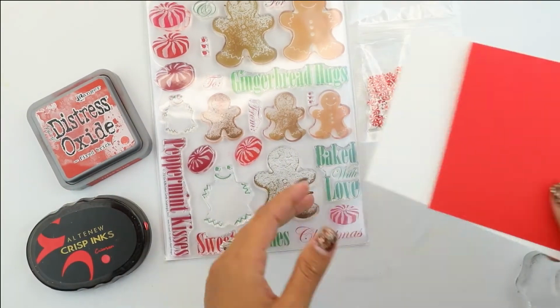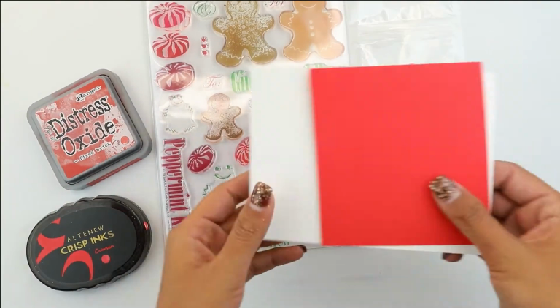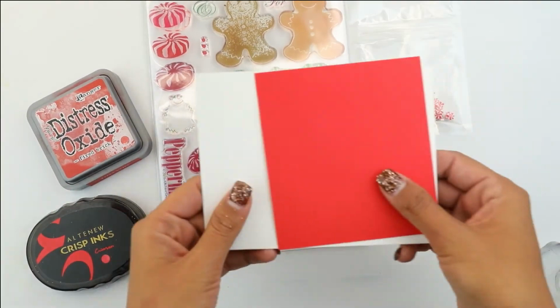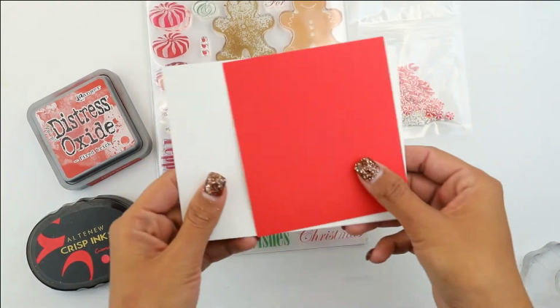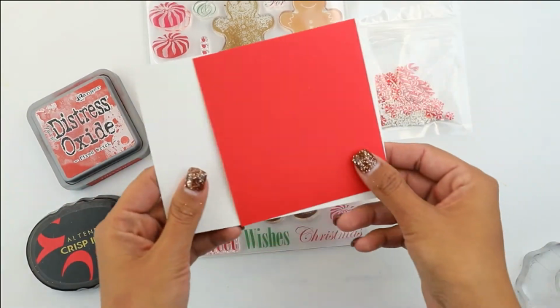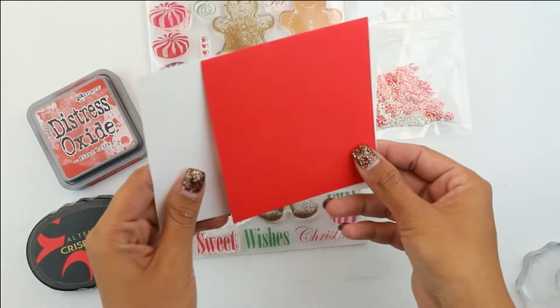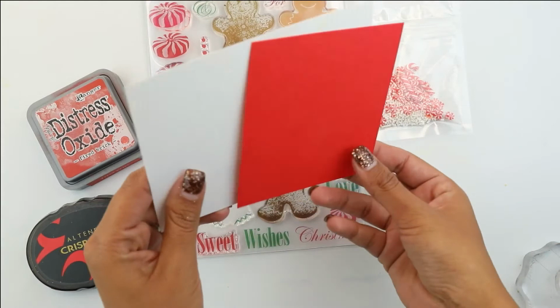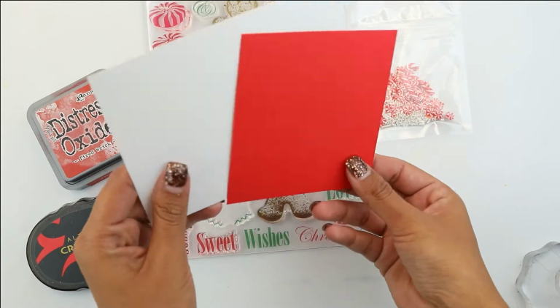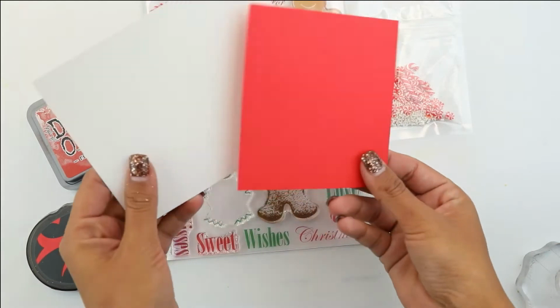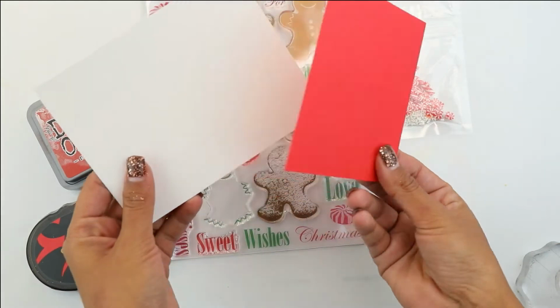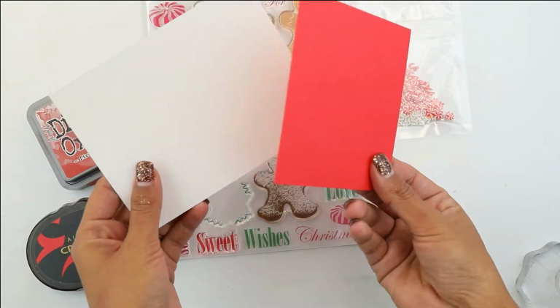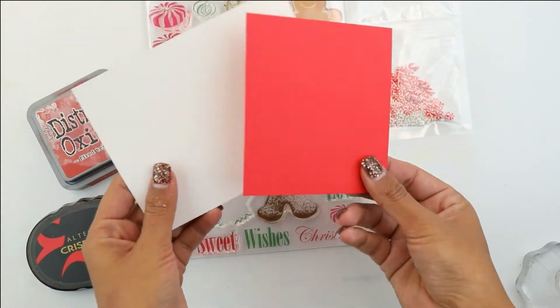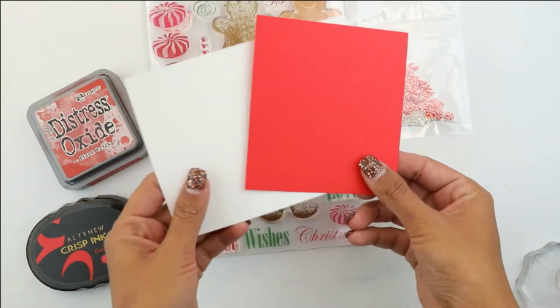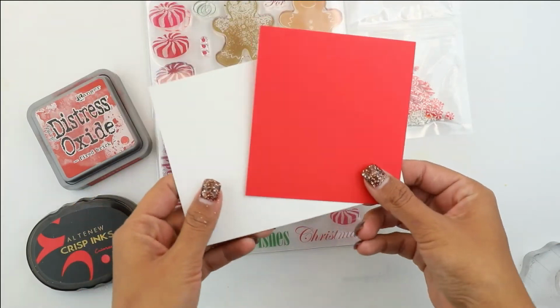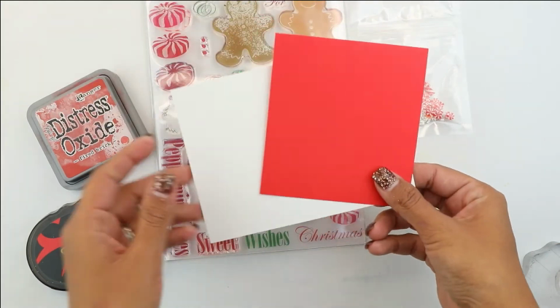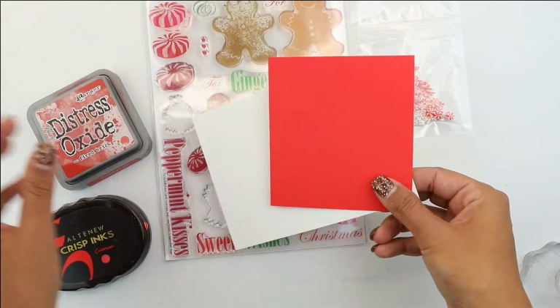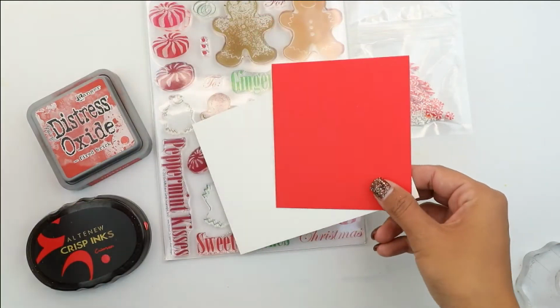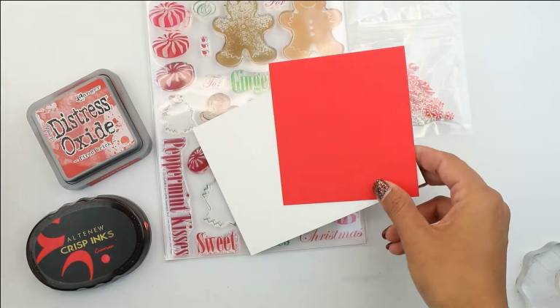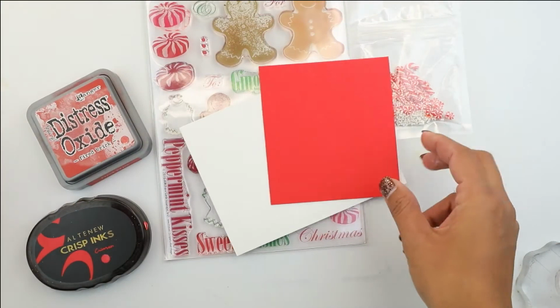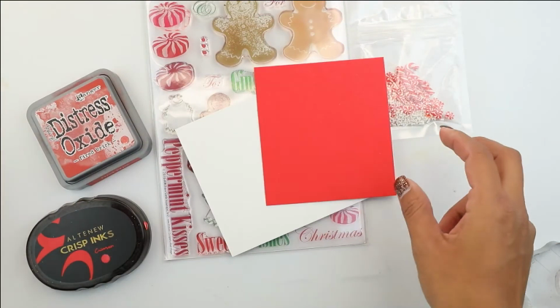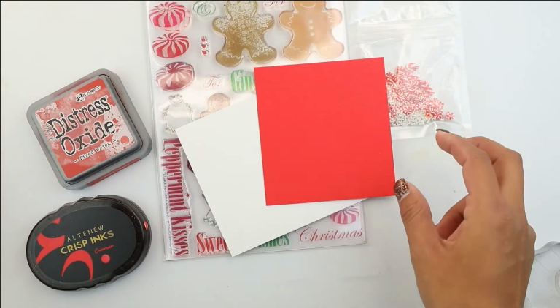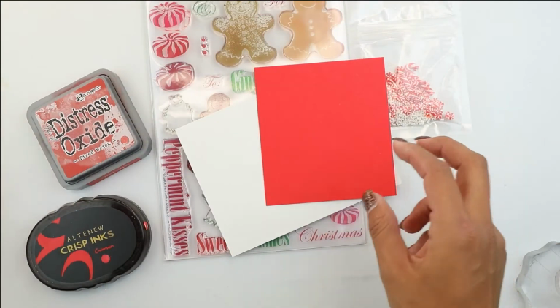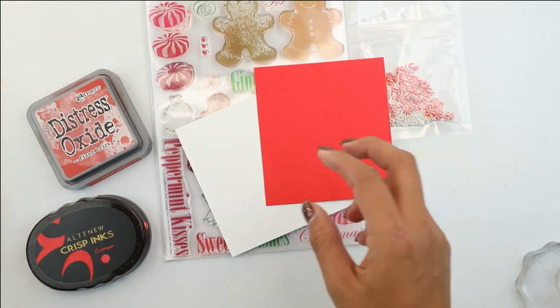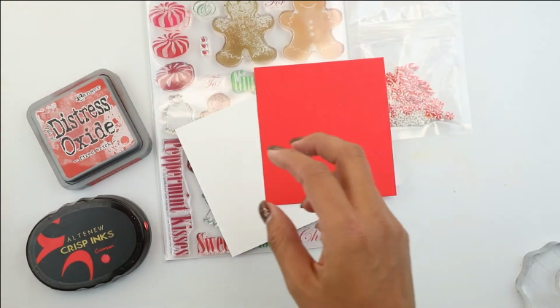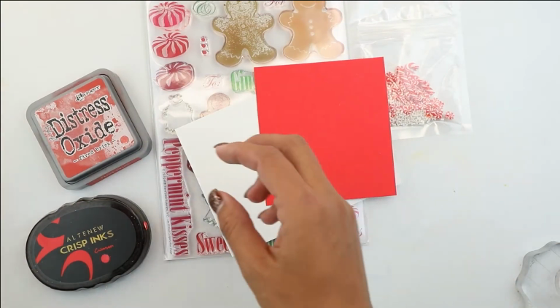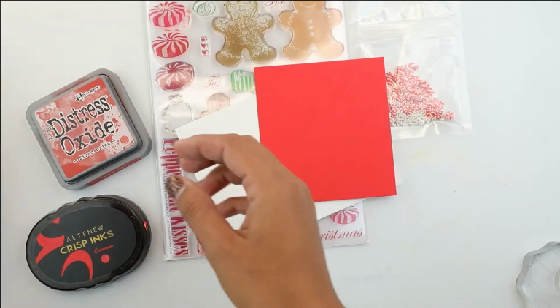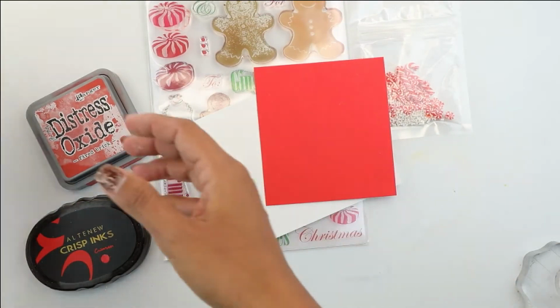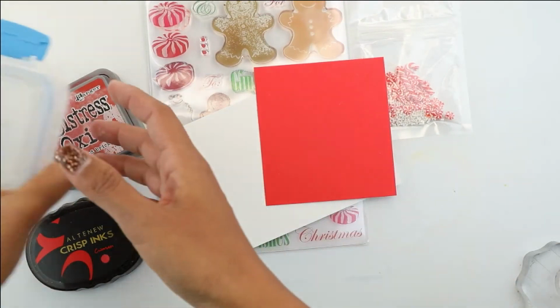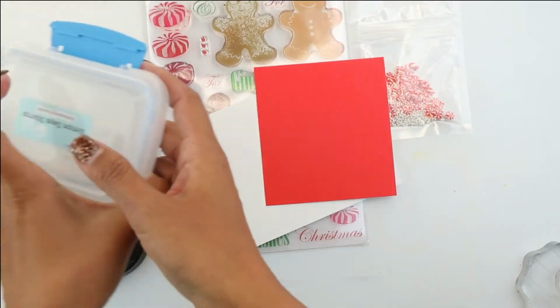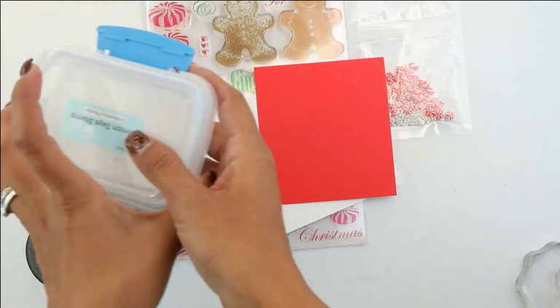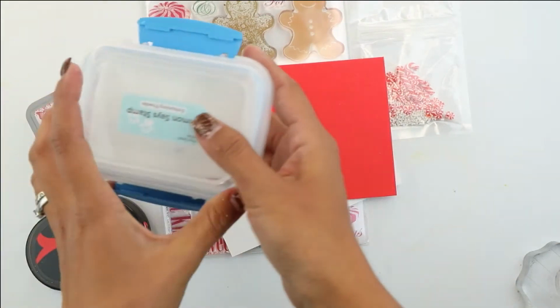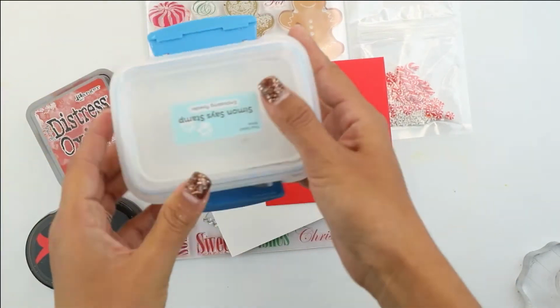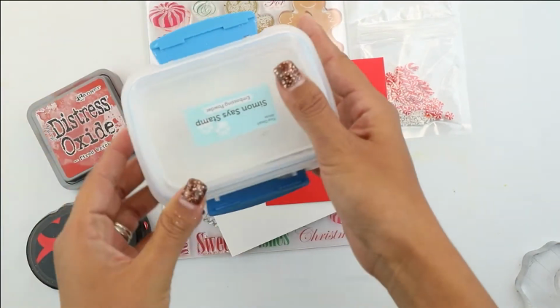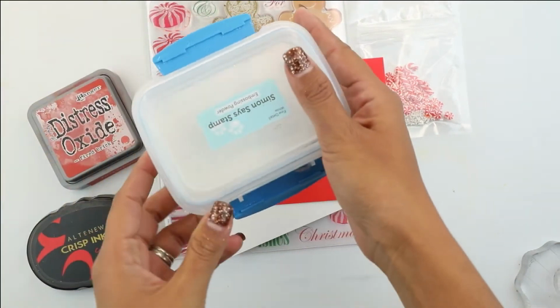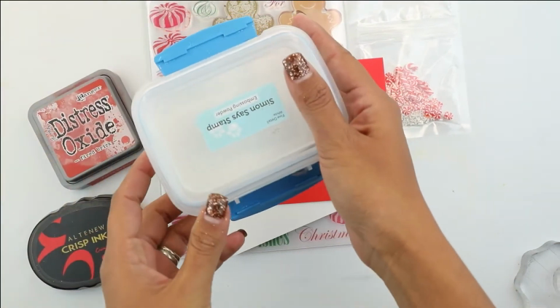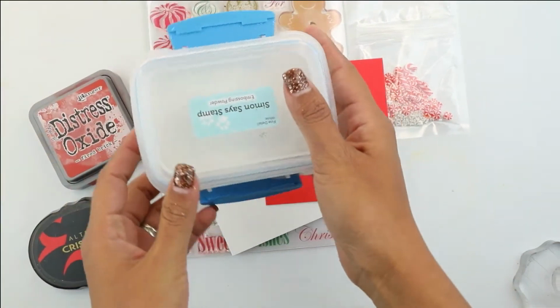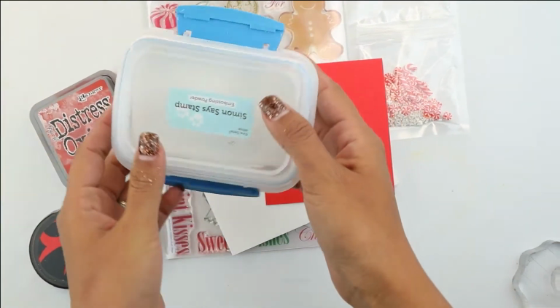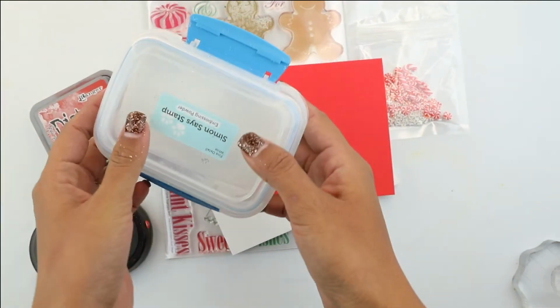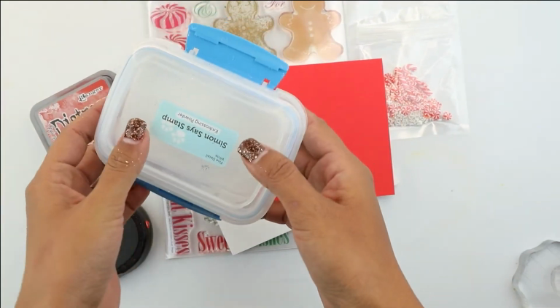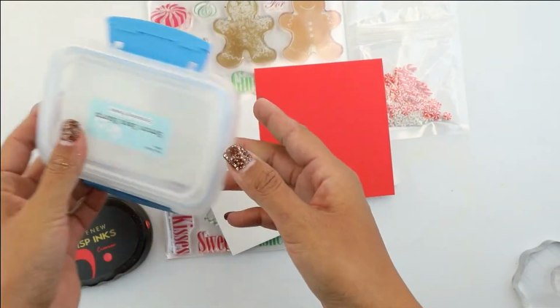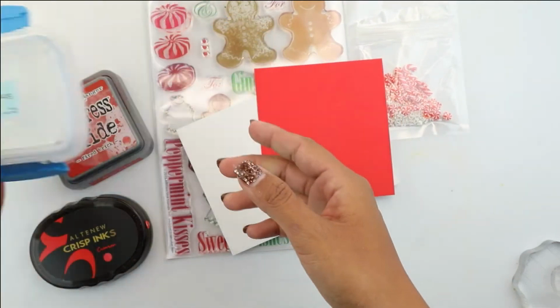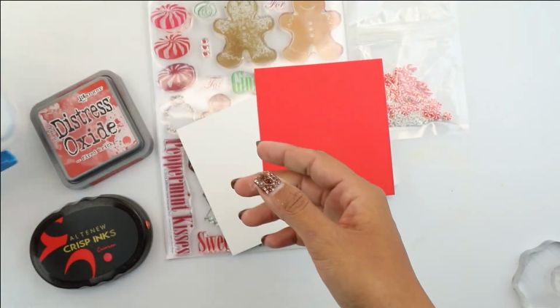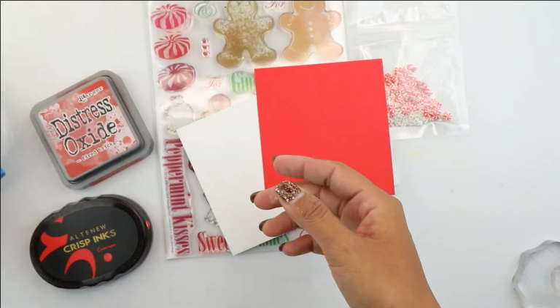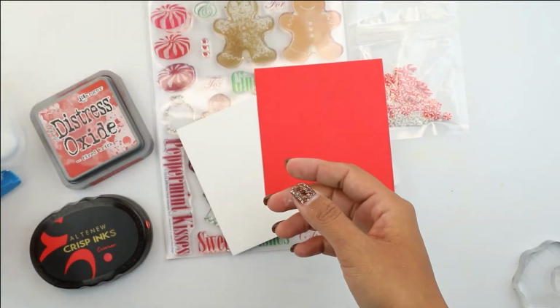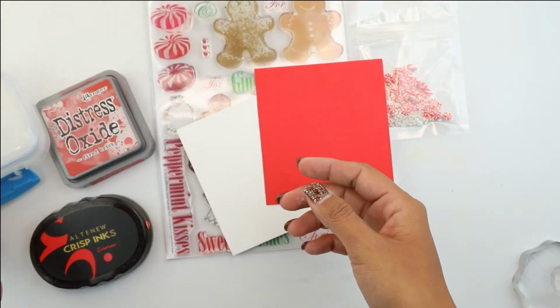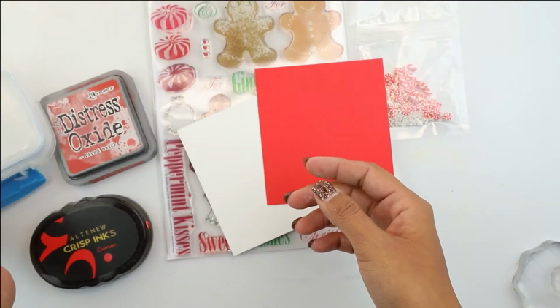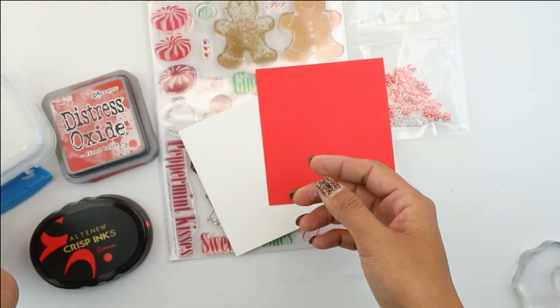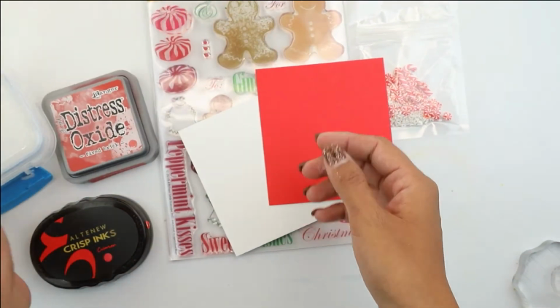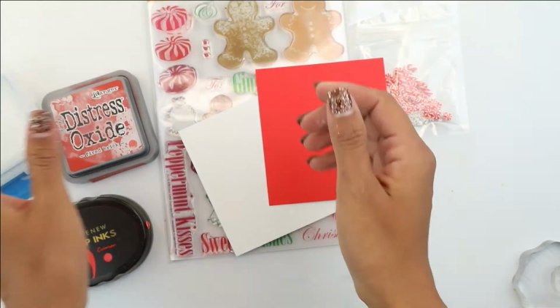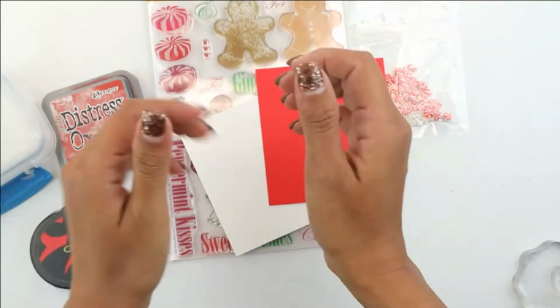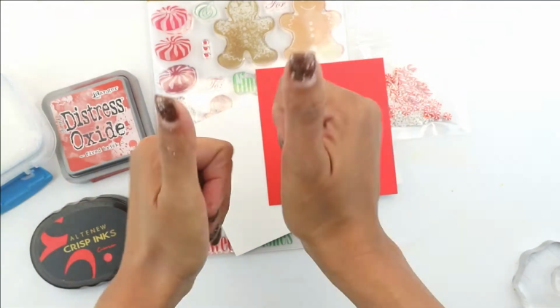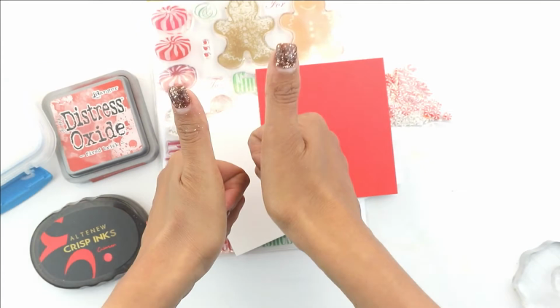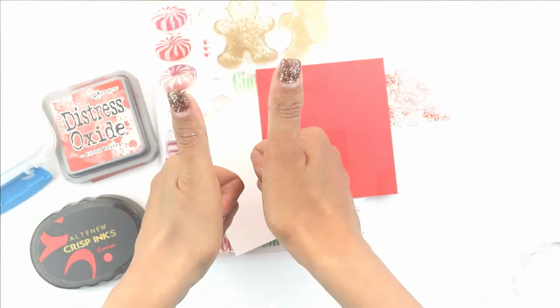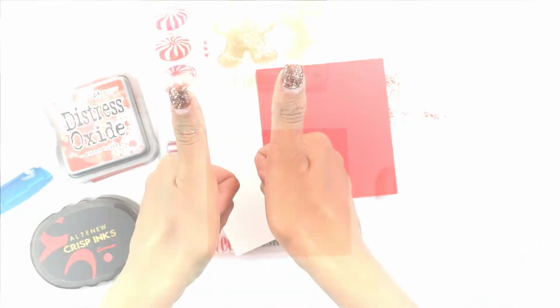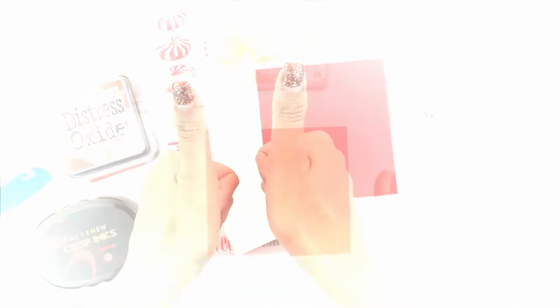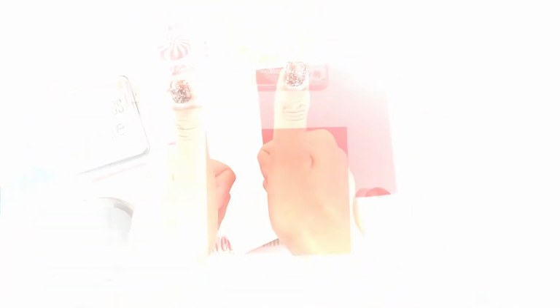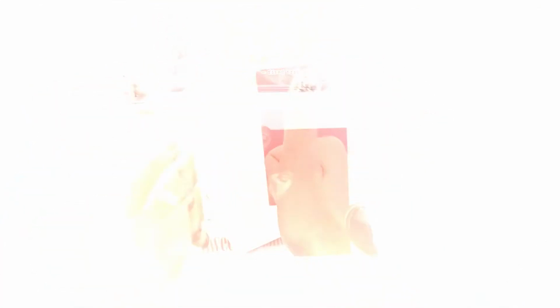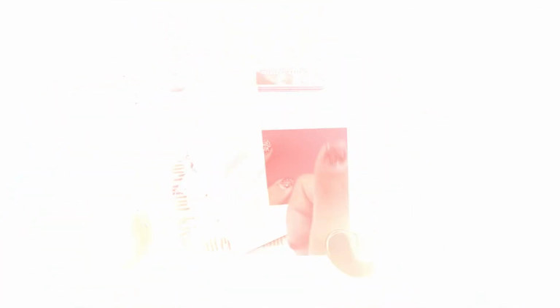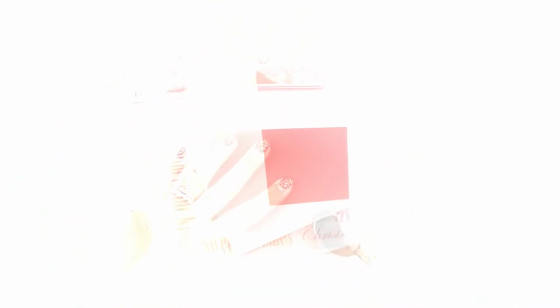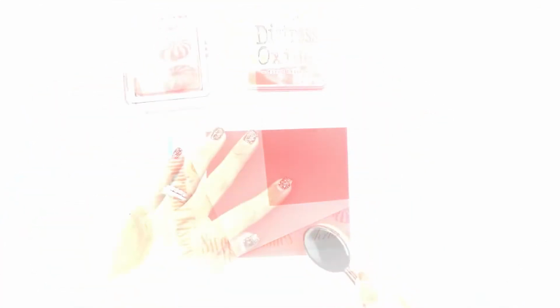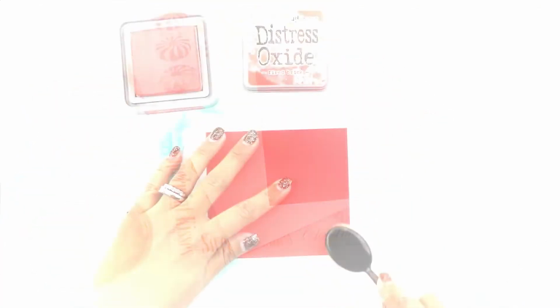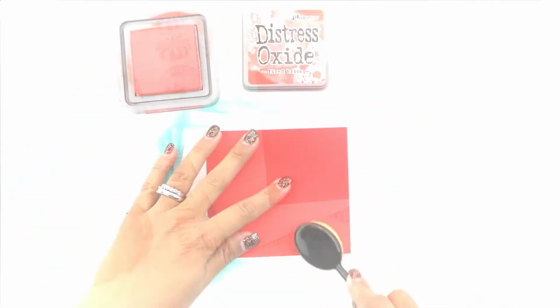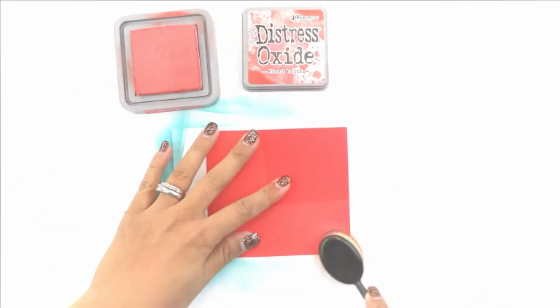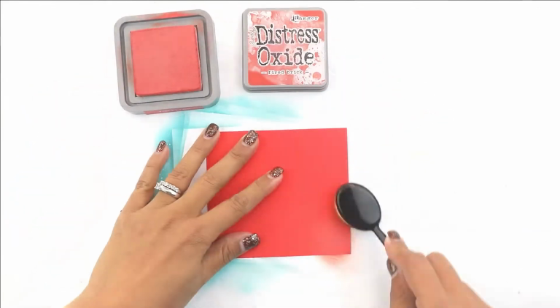And then you're gonna need two pieces of cardstock, red and white, and of course your card base, and some white embossing powder.